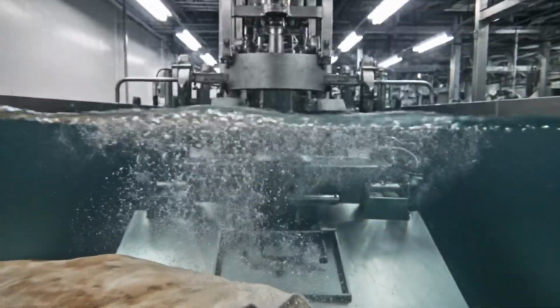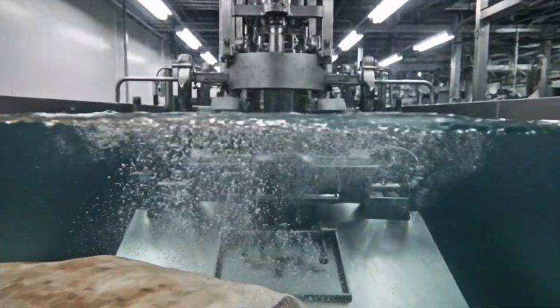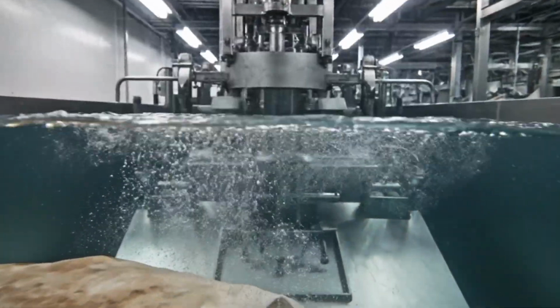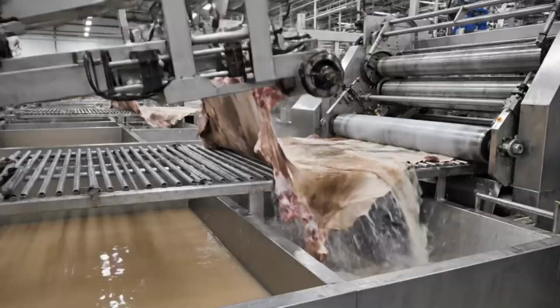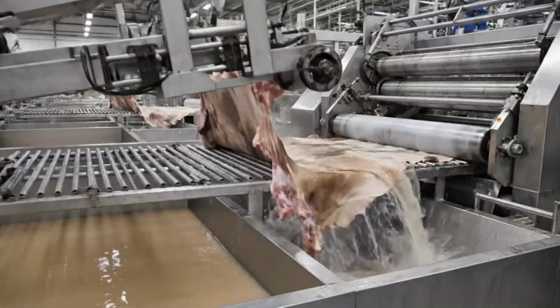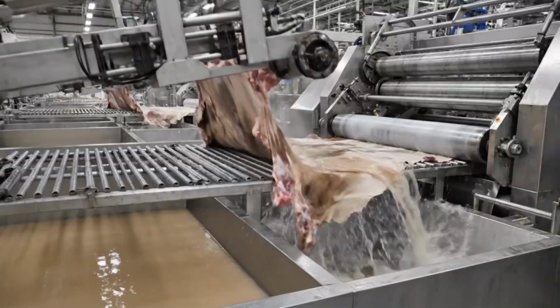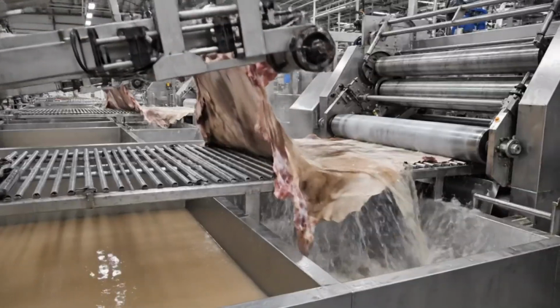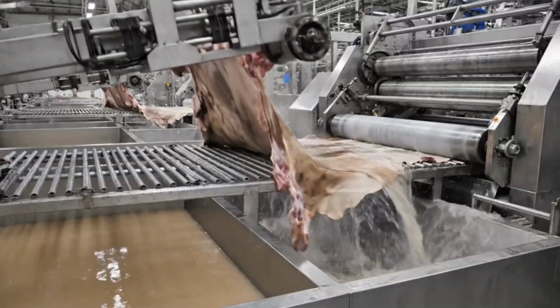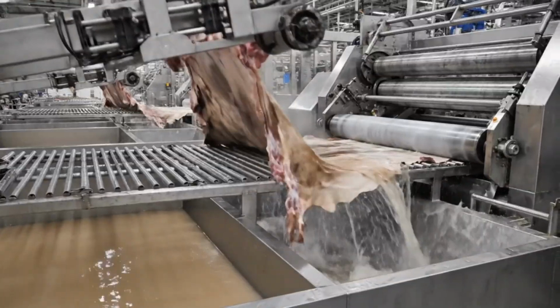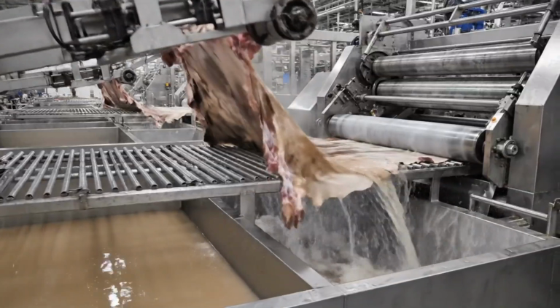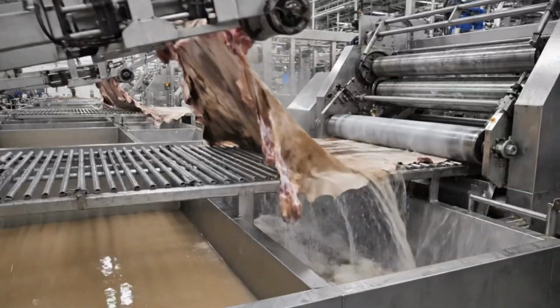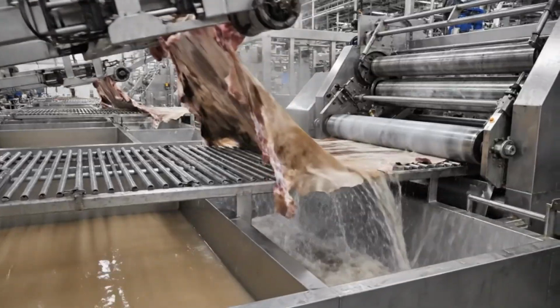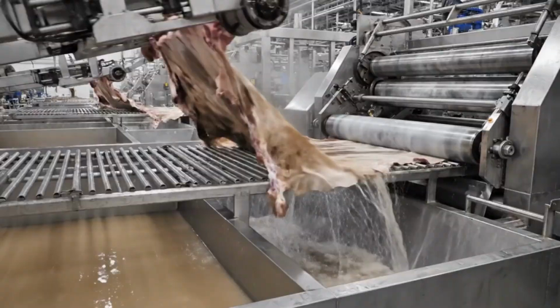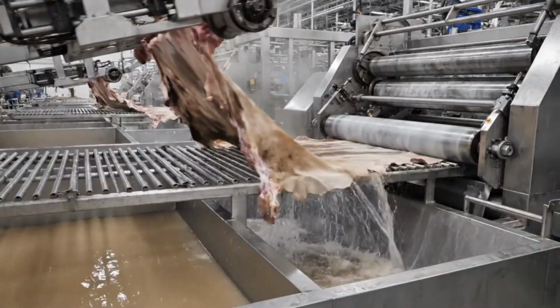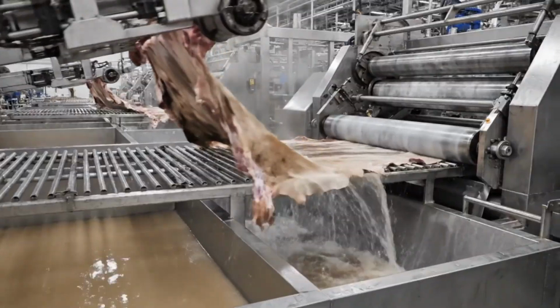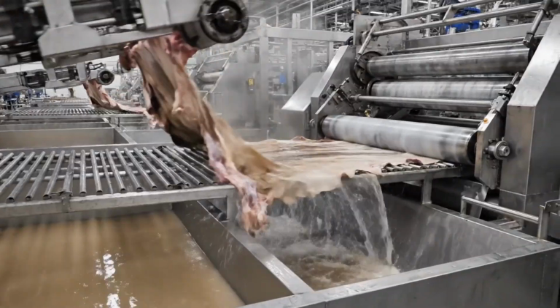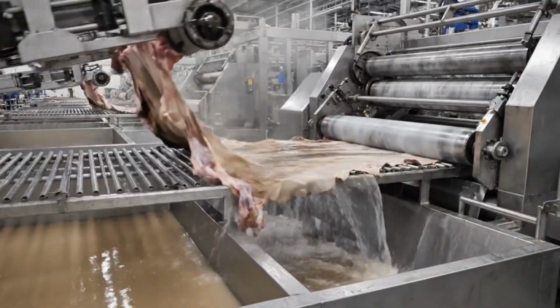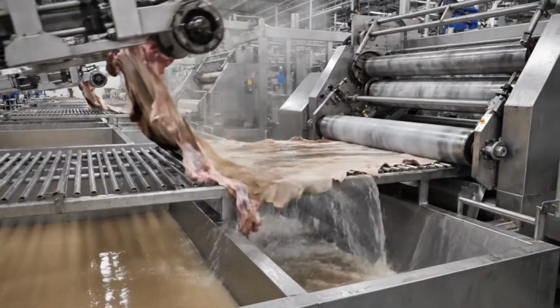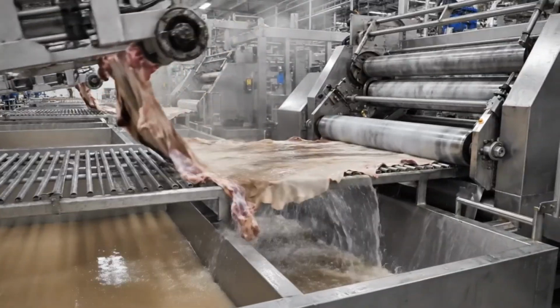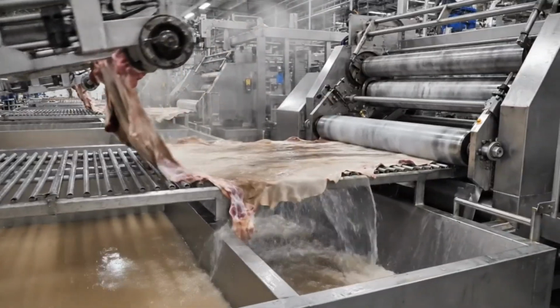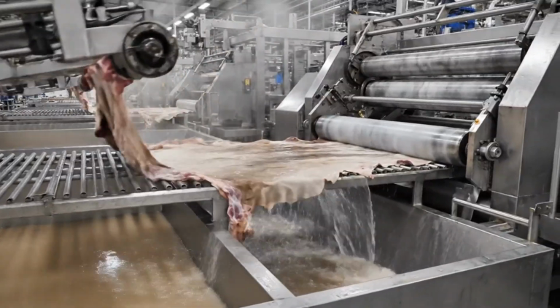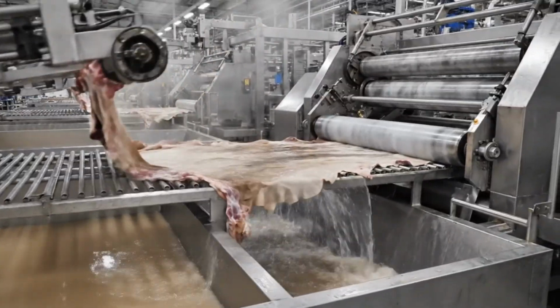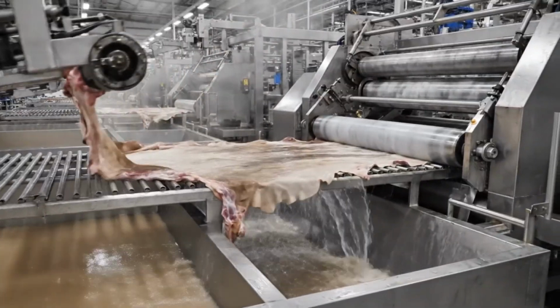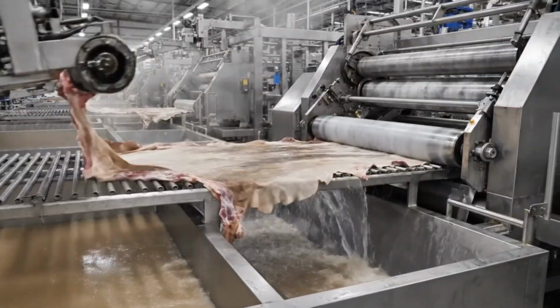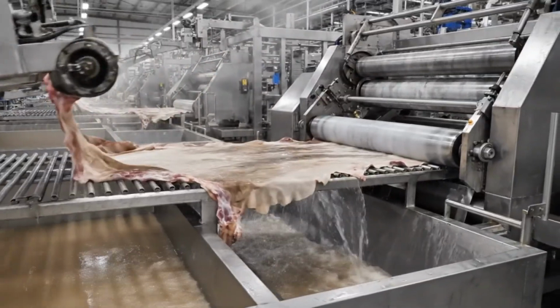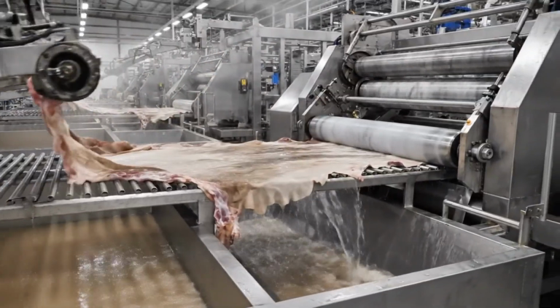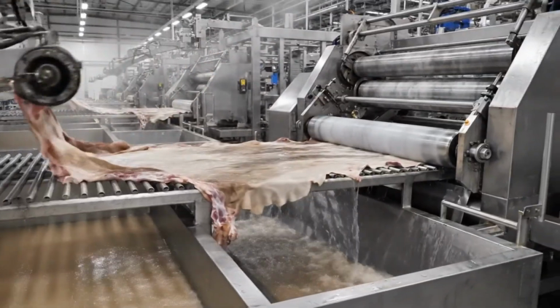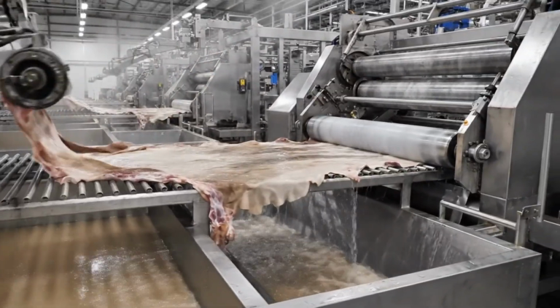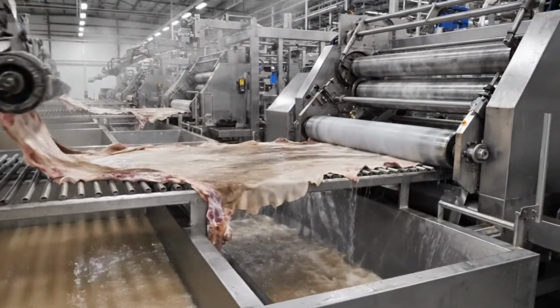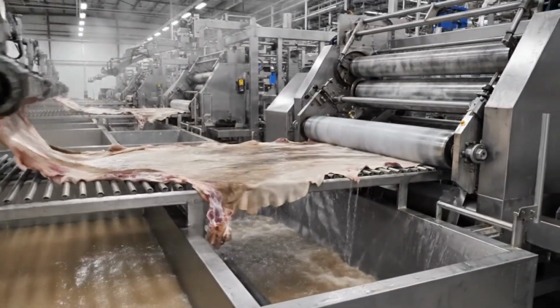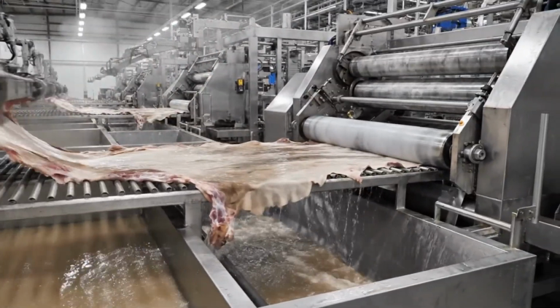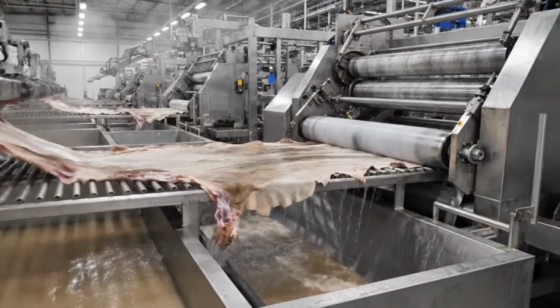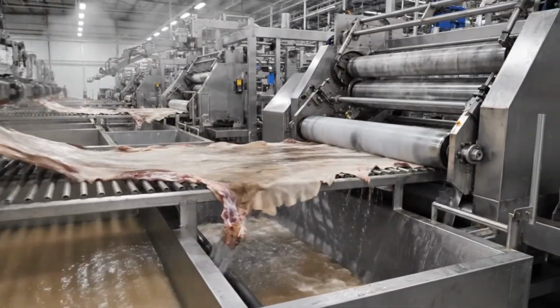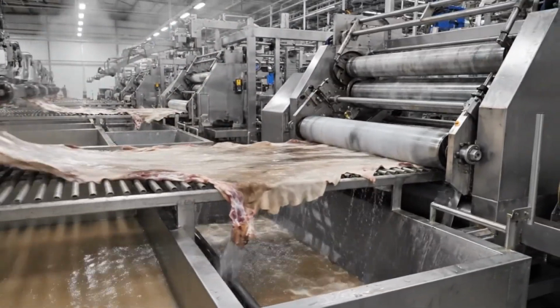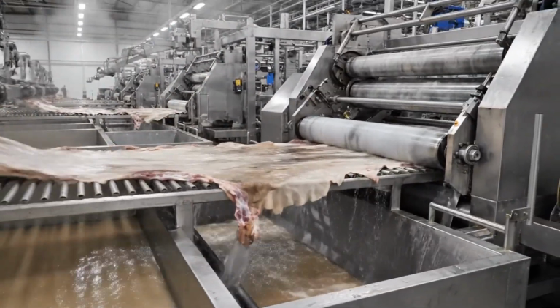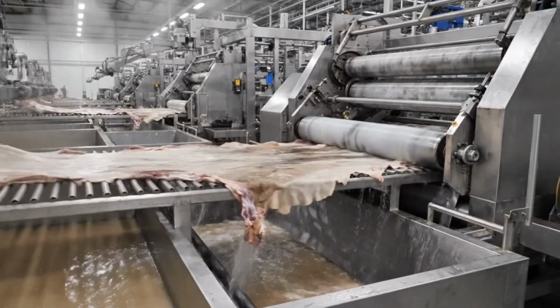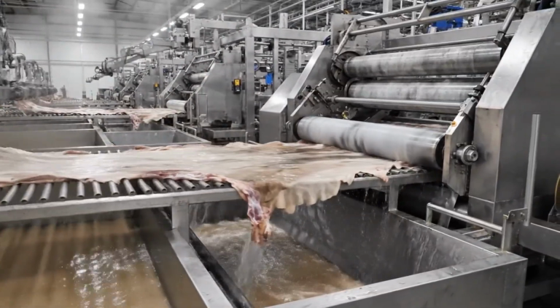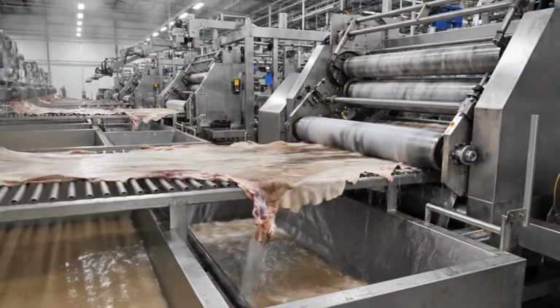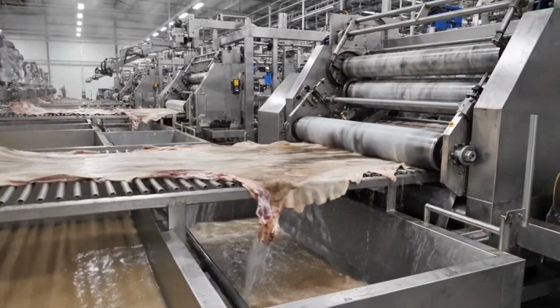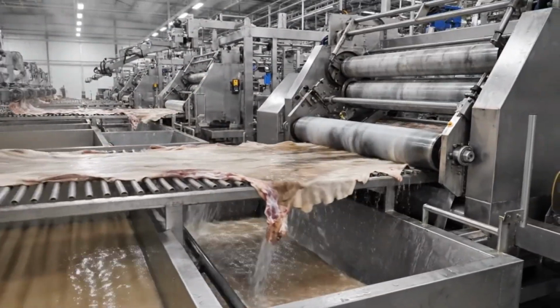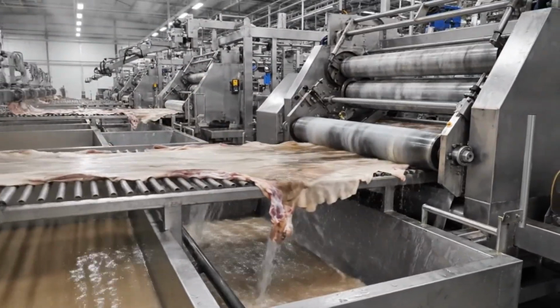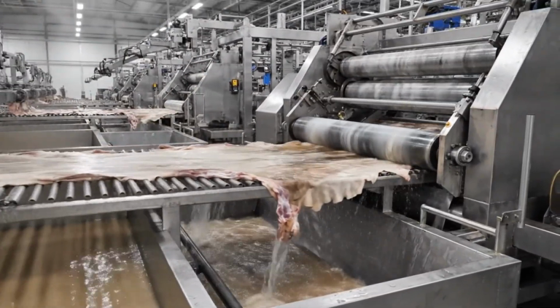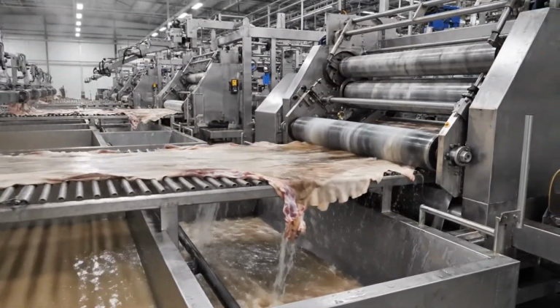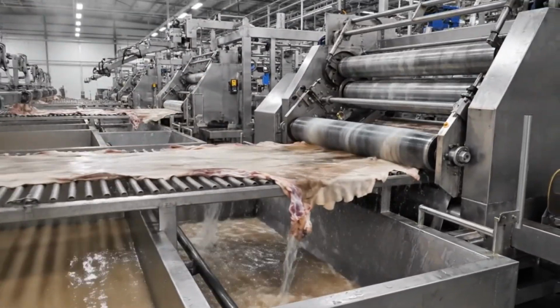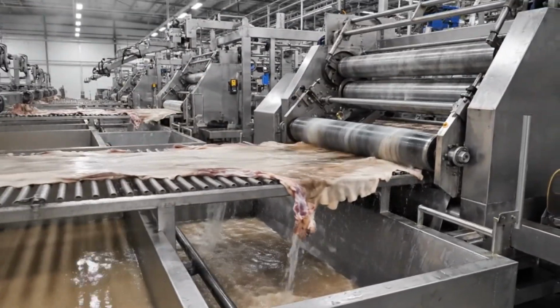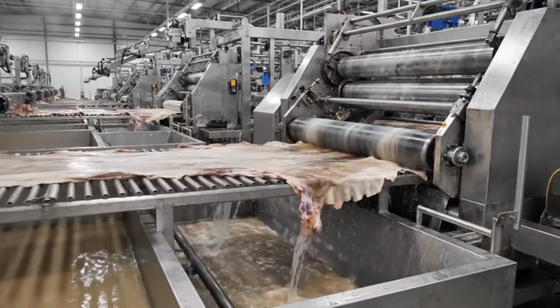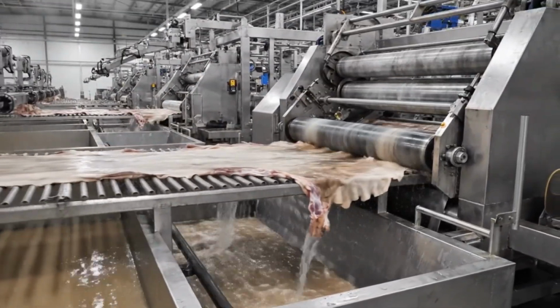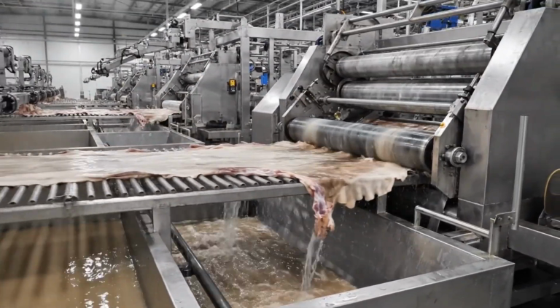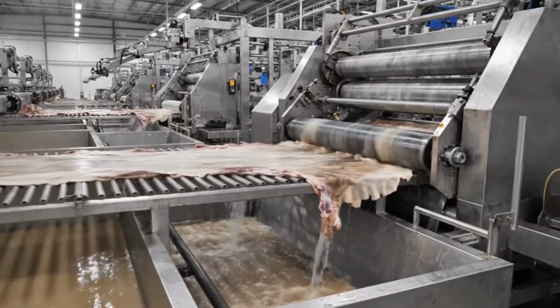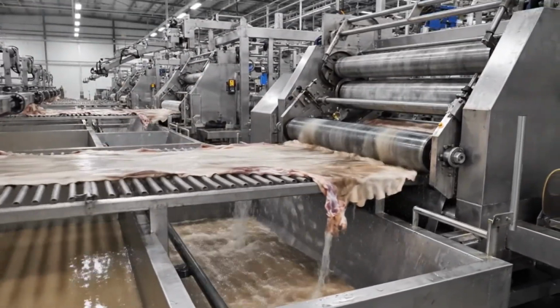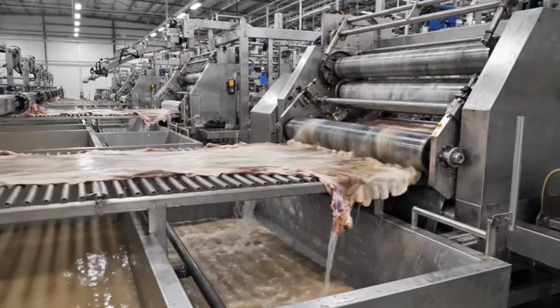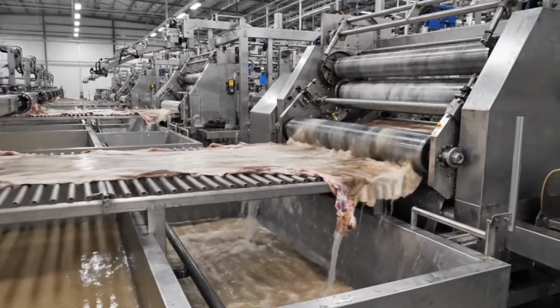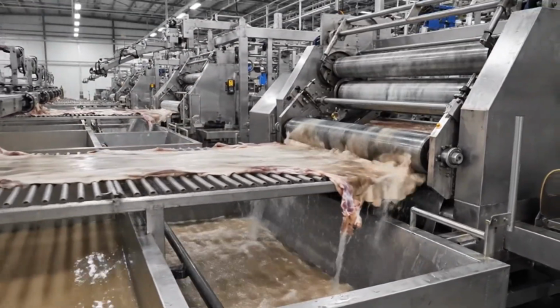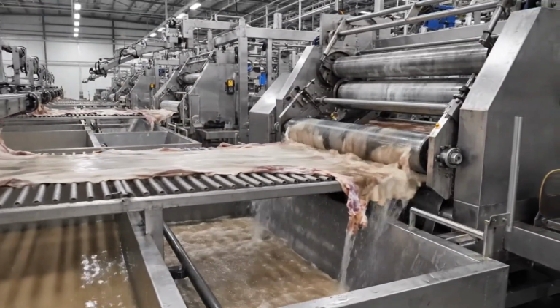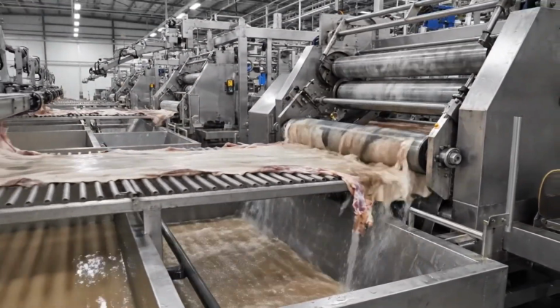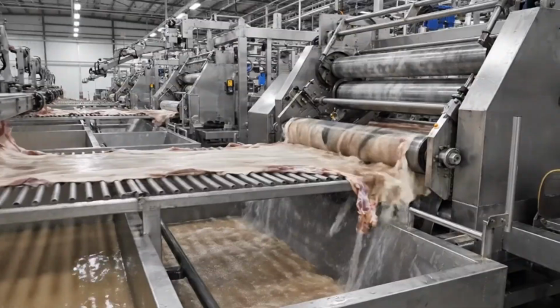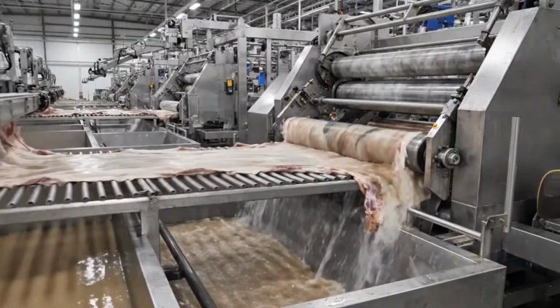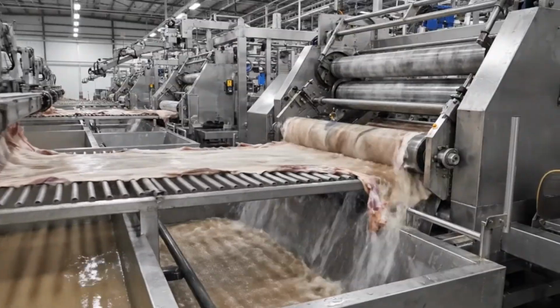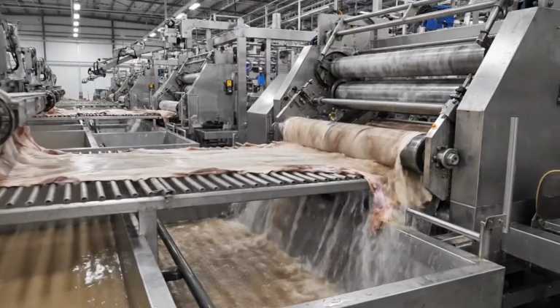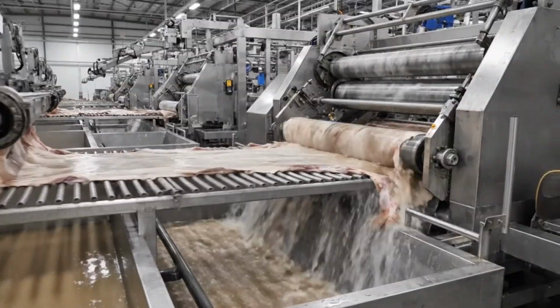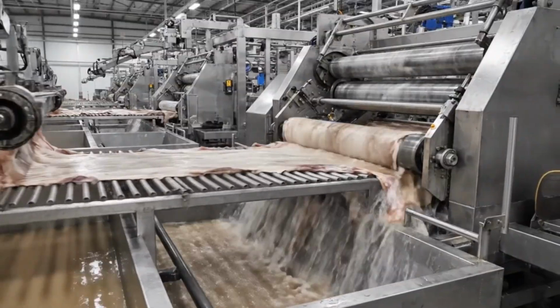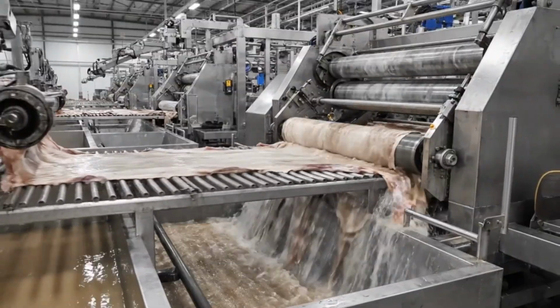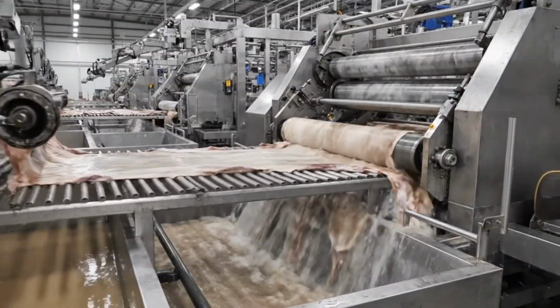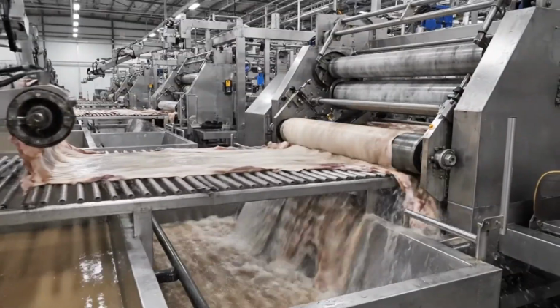The conveyor system lifts the soaked hide, heavy with liquid, and transports it directly to the splitting machine for processing.